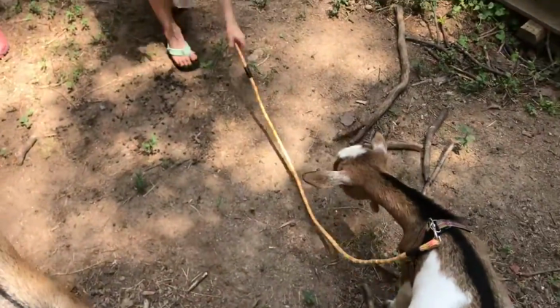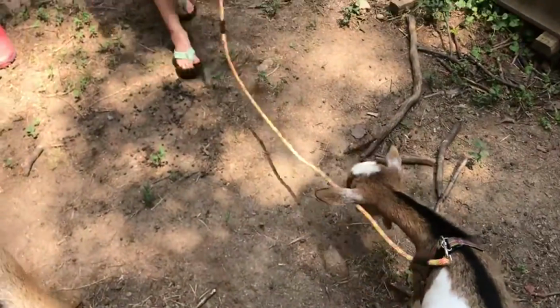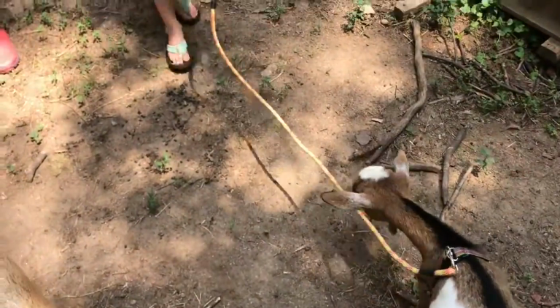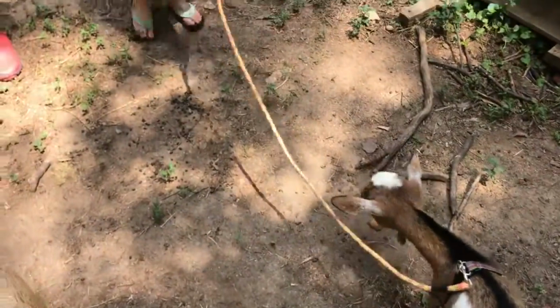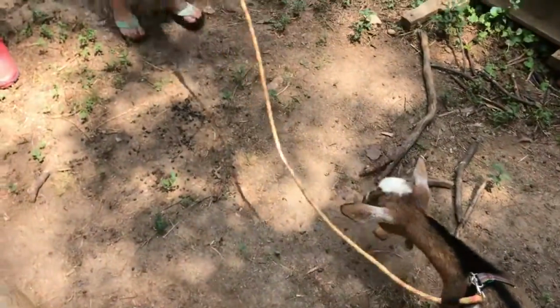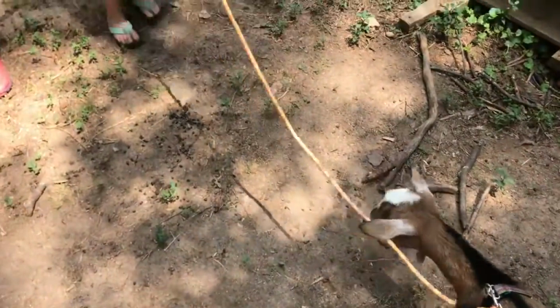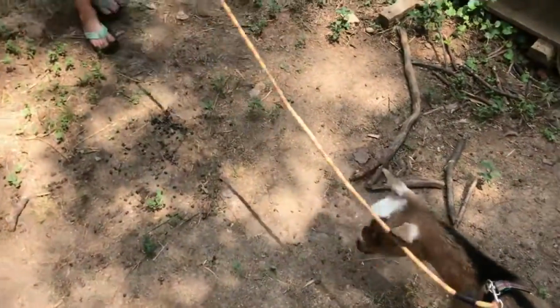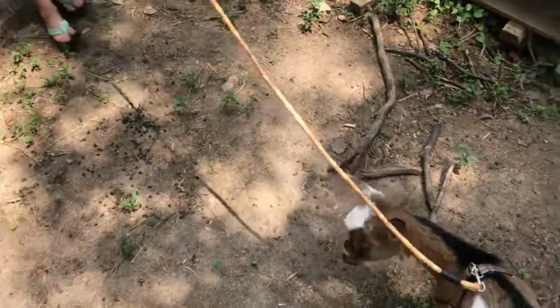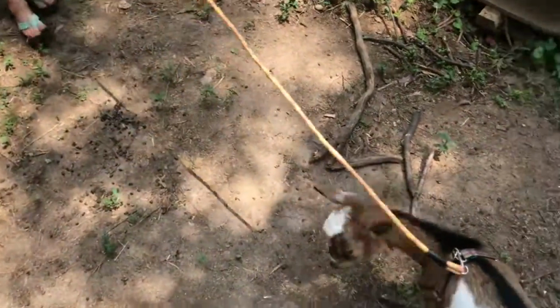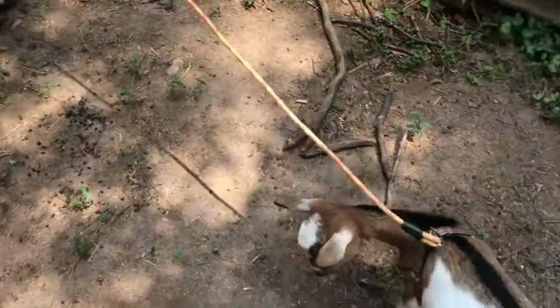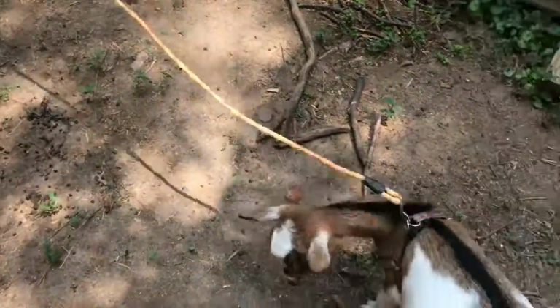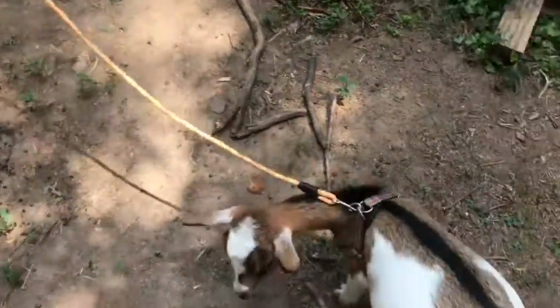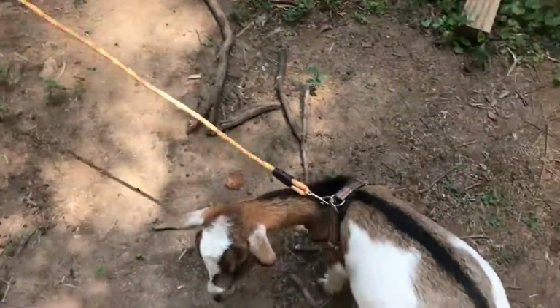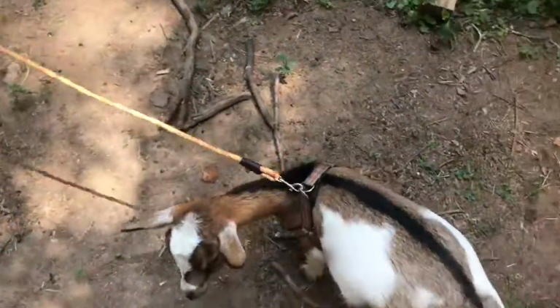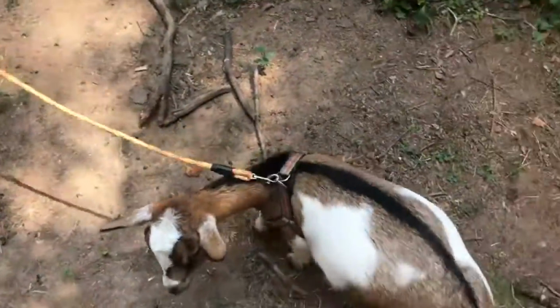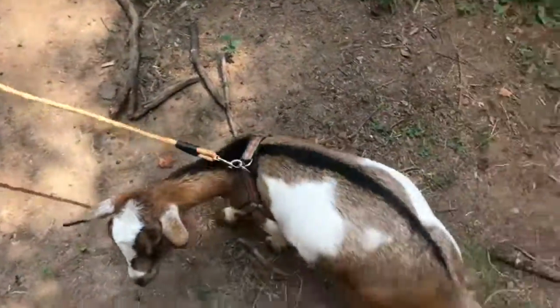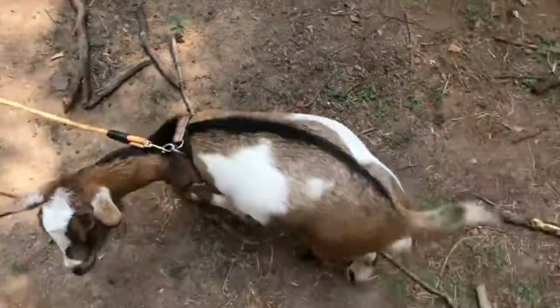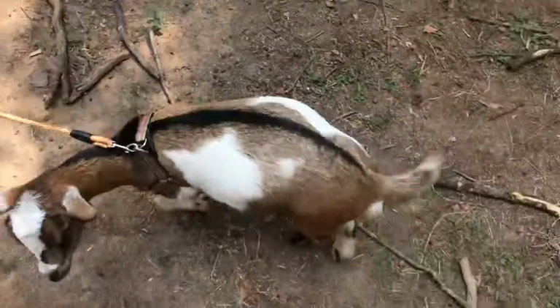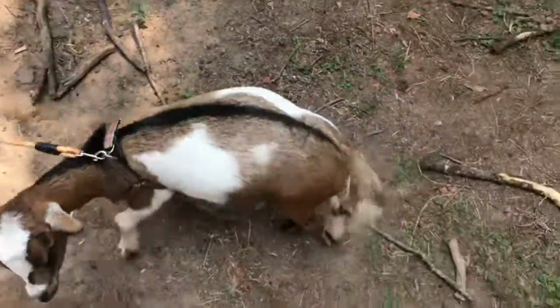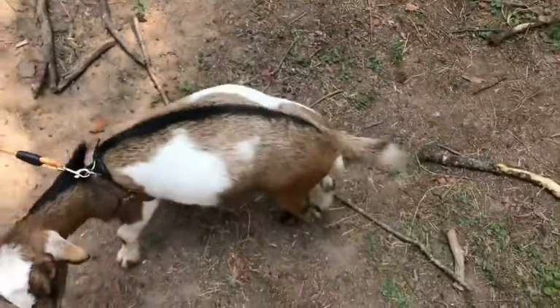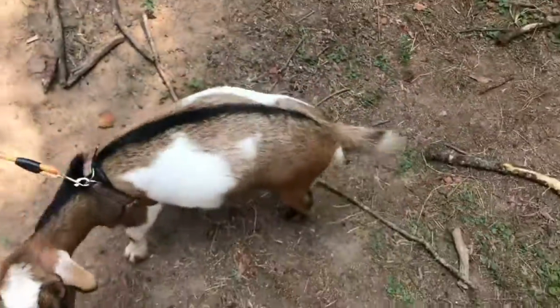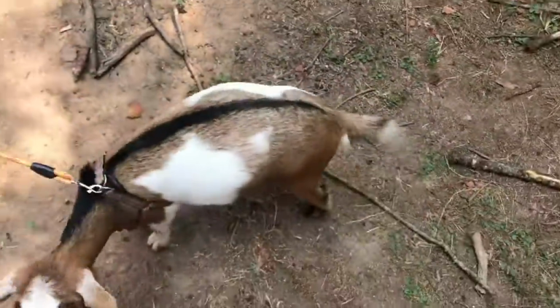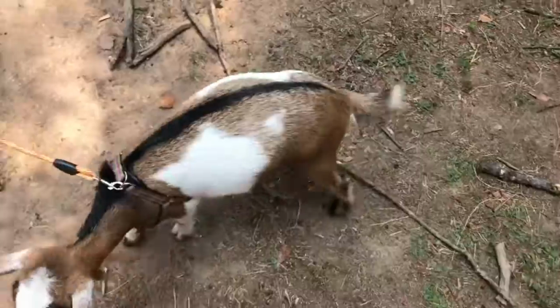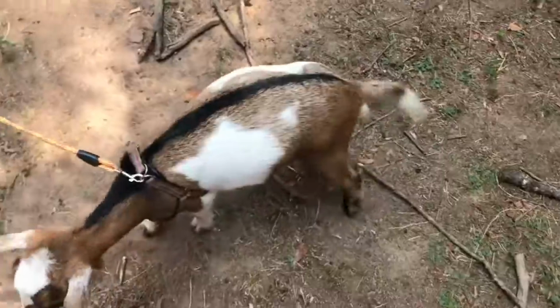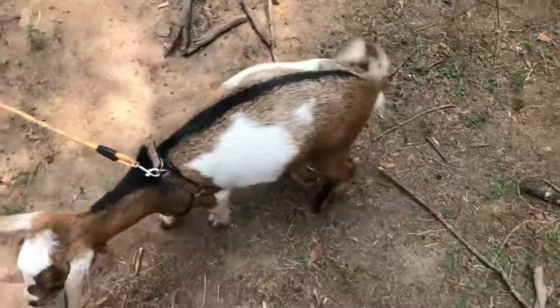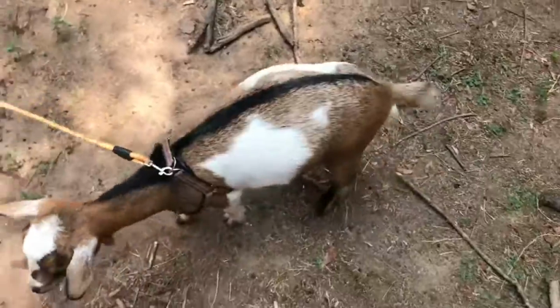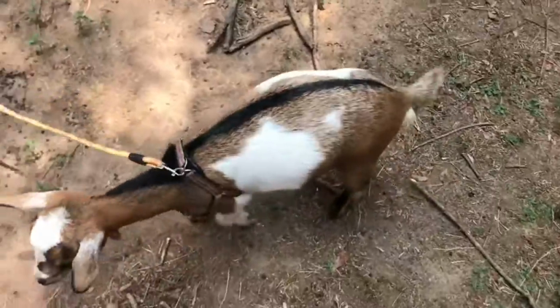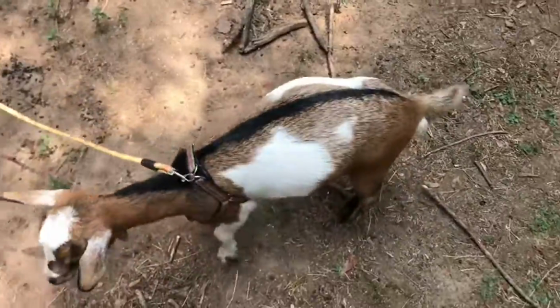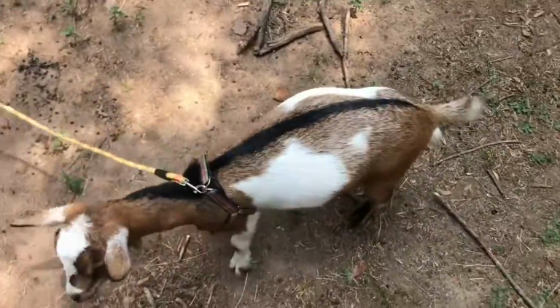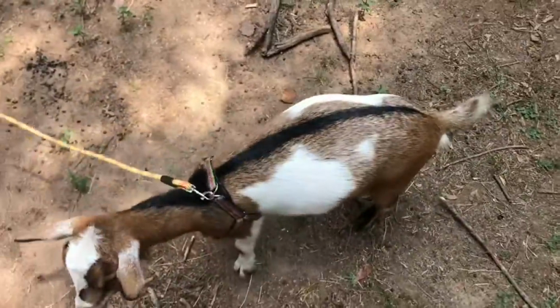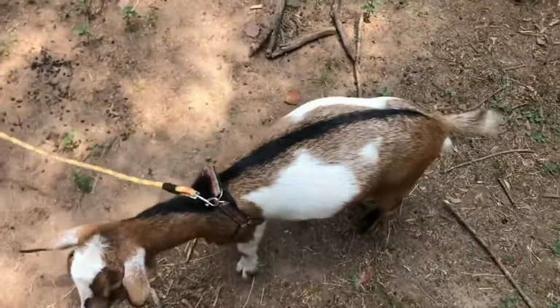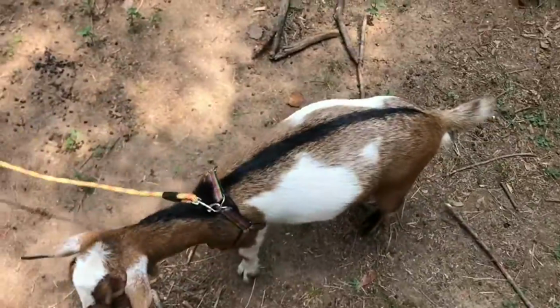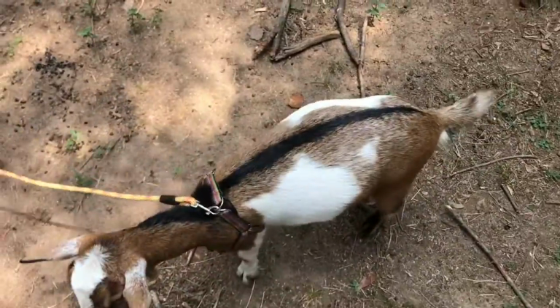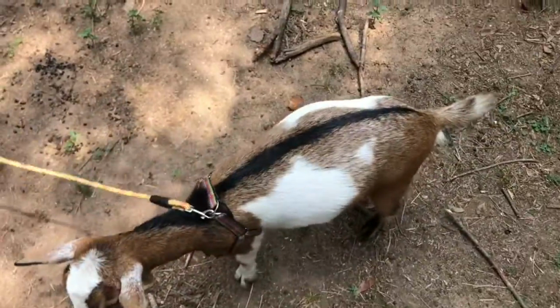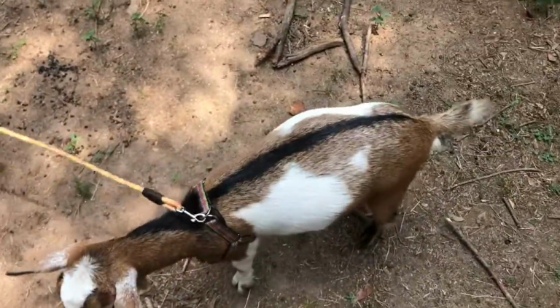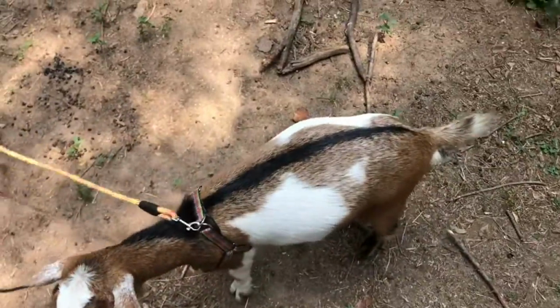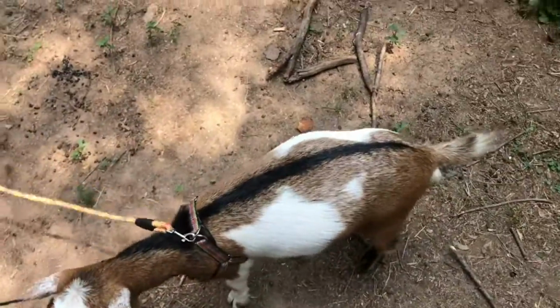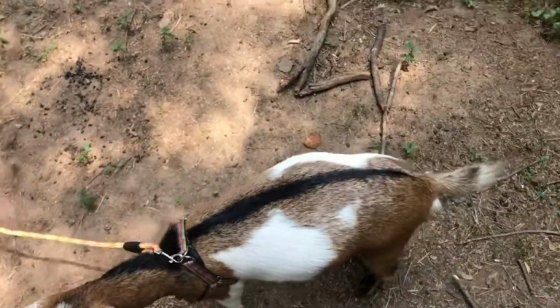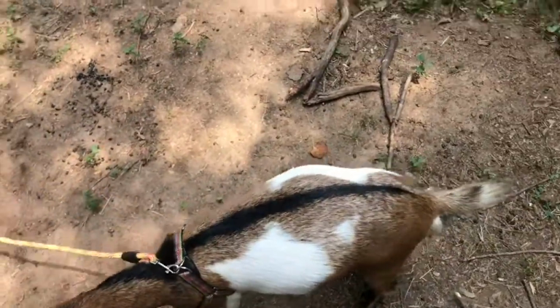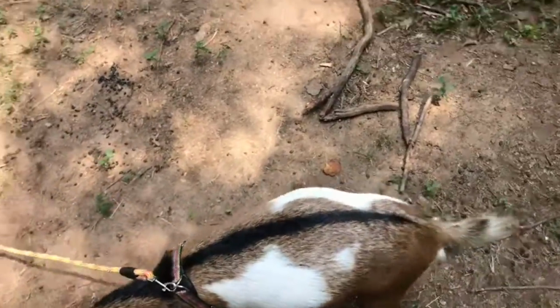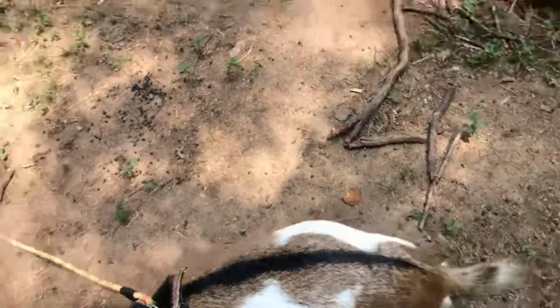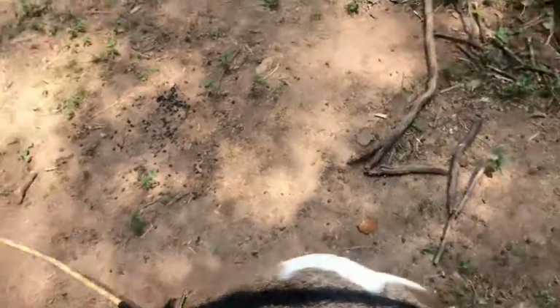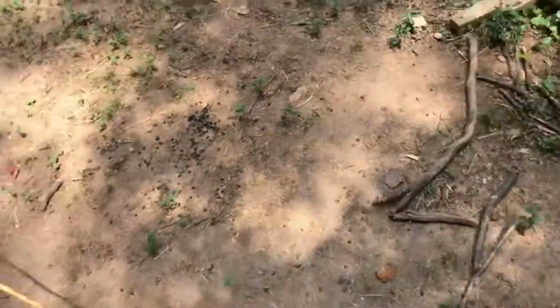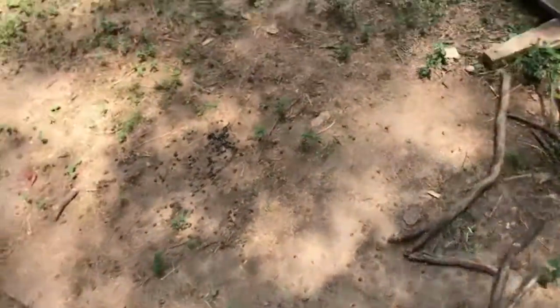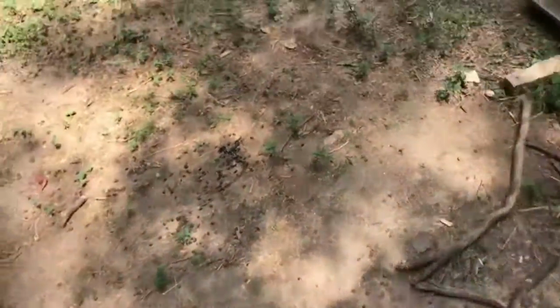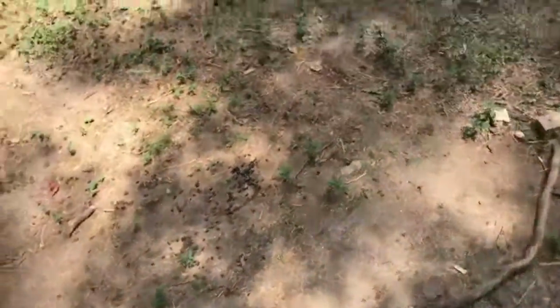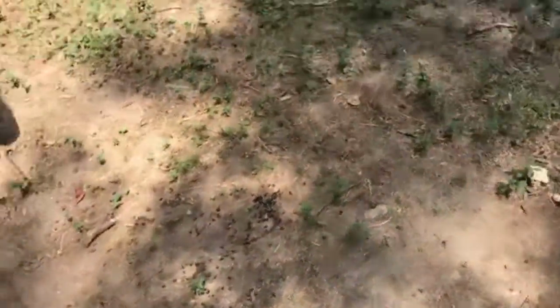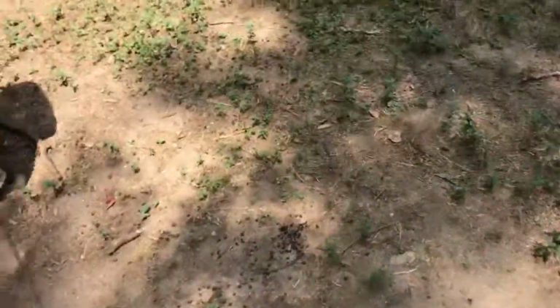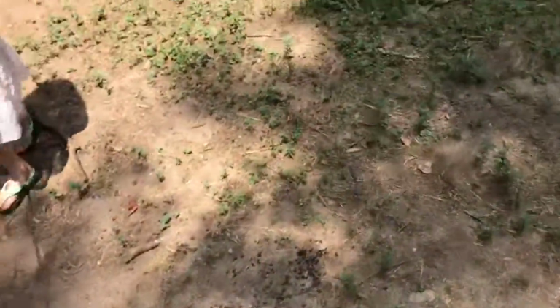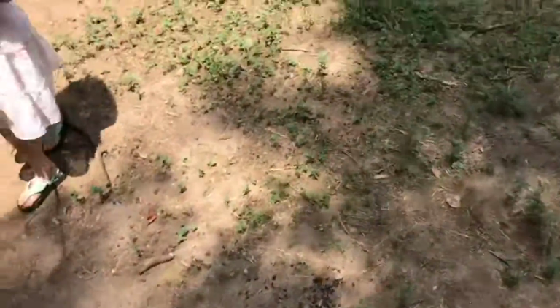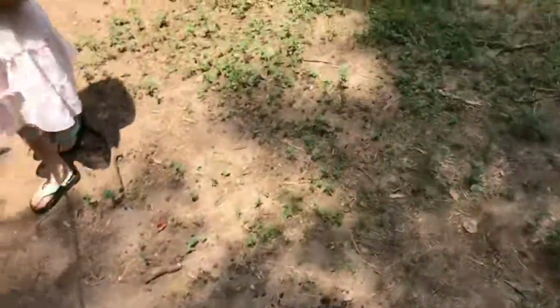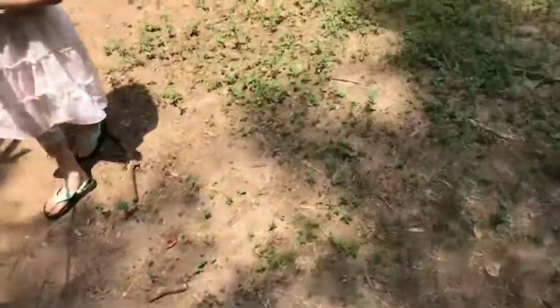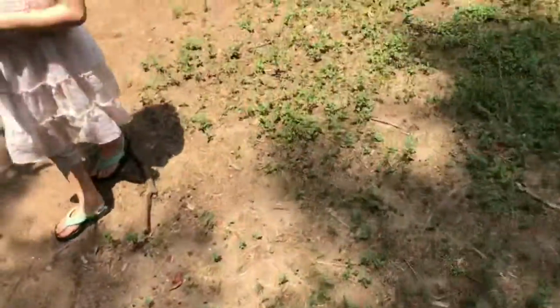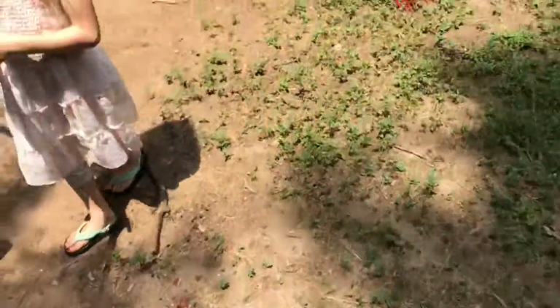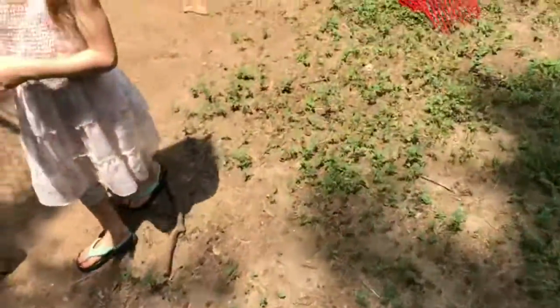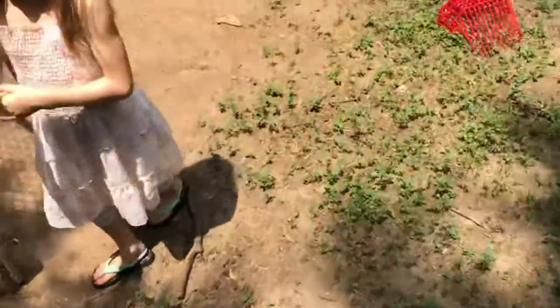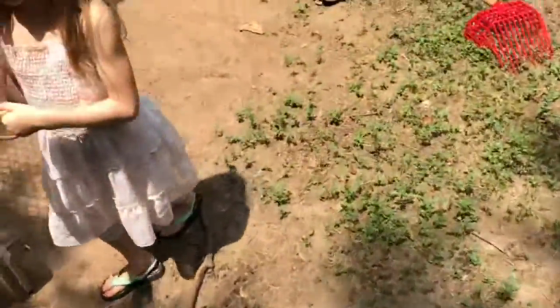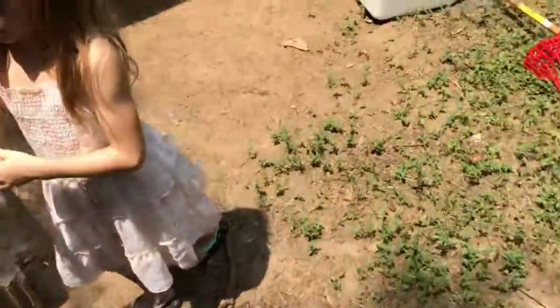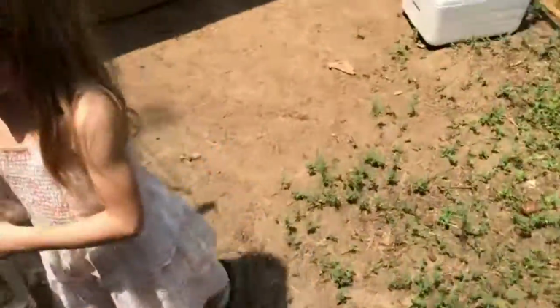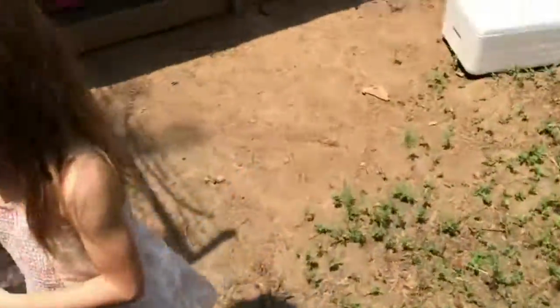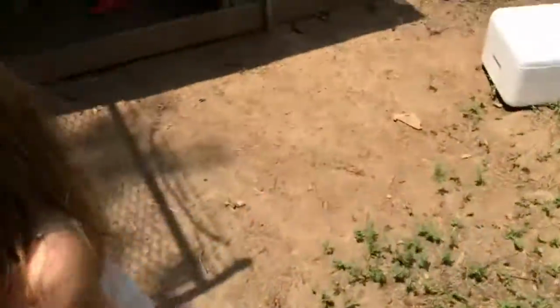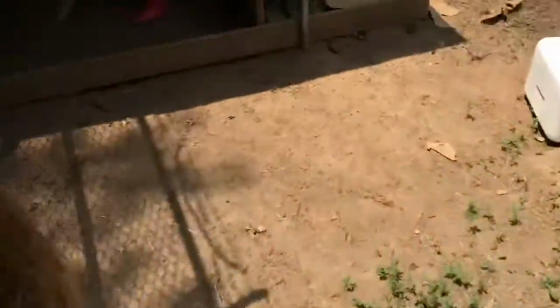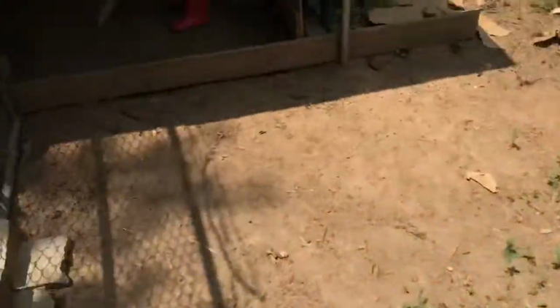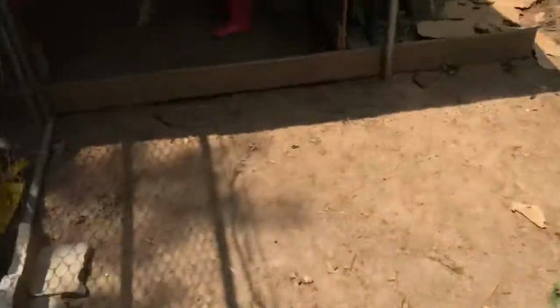She's wagging her tail. She's very happy.